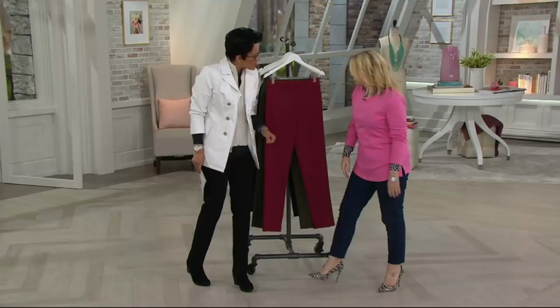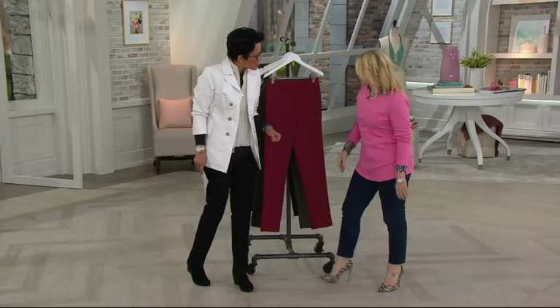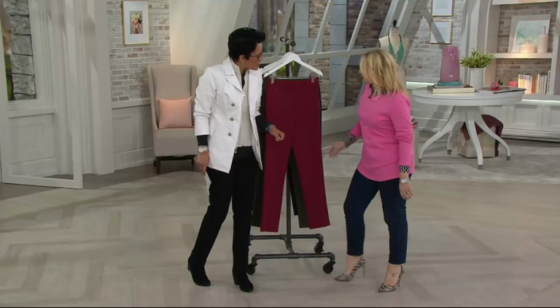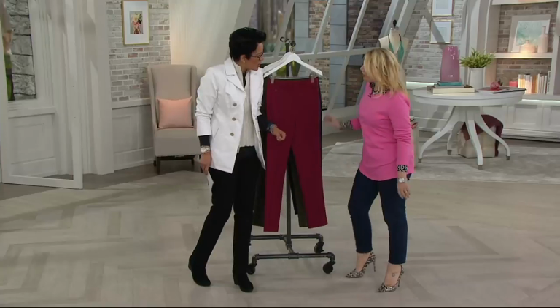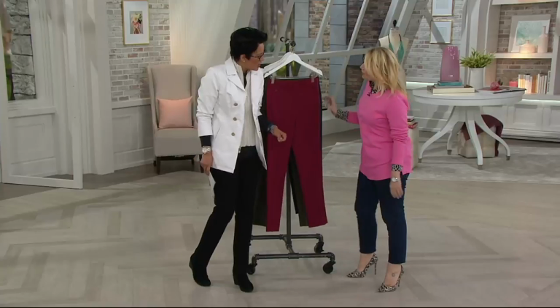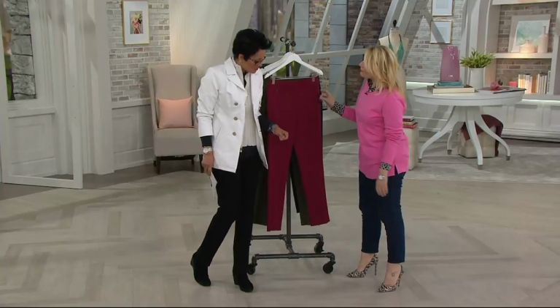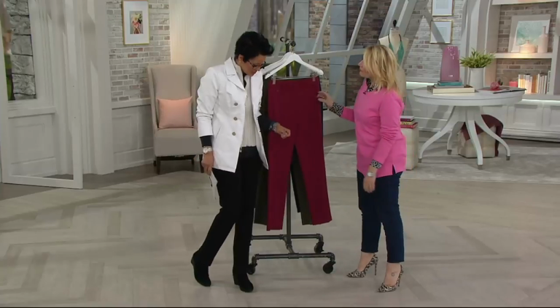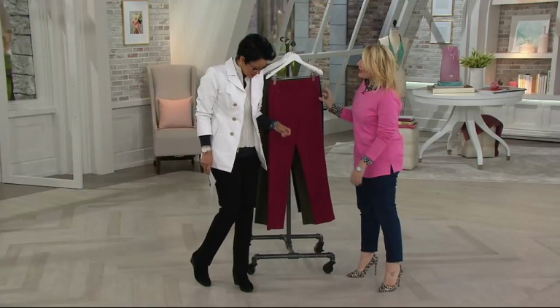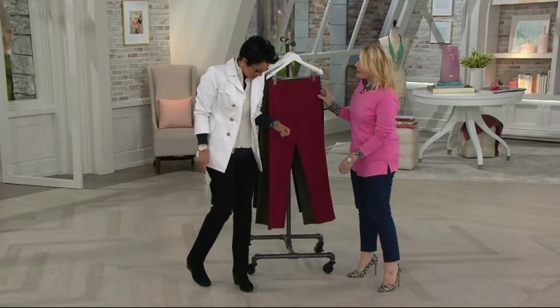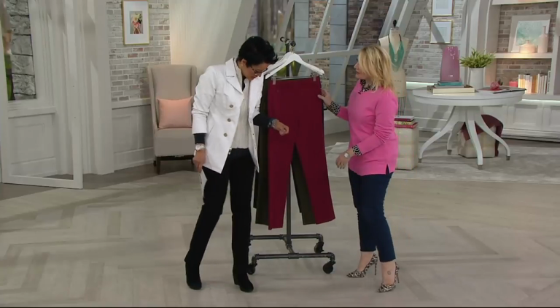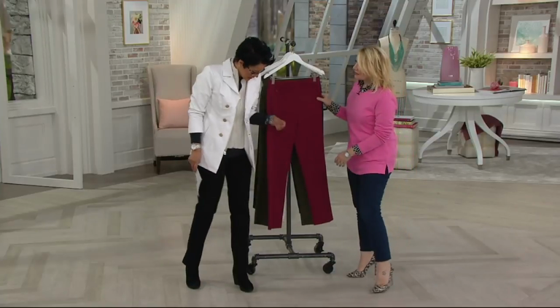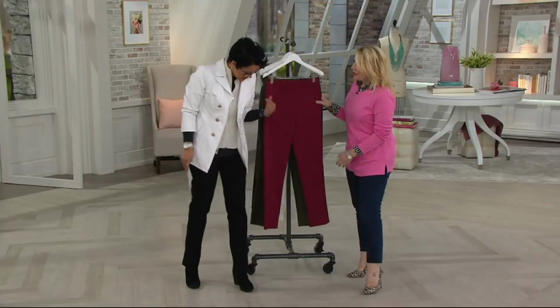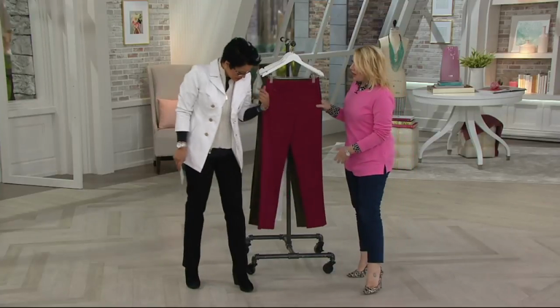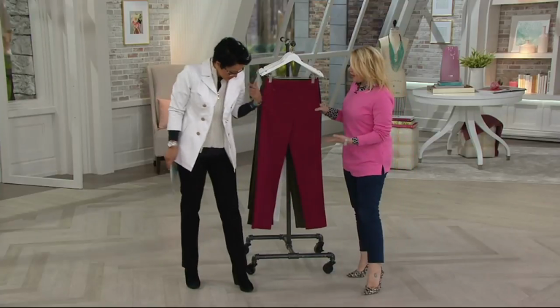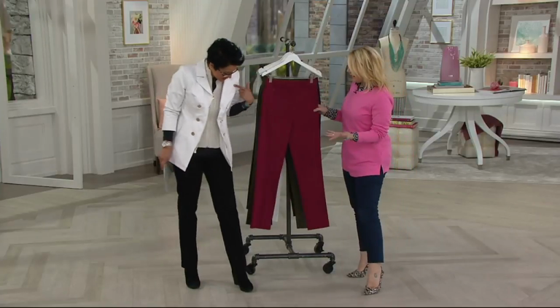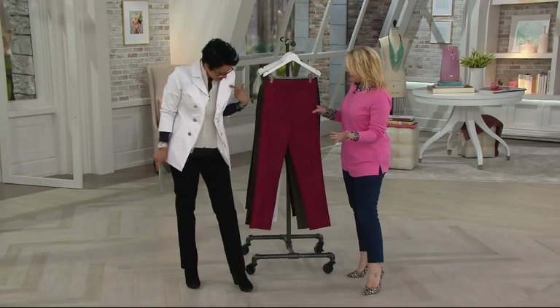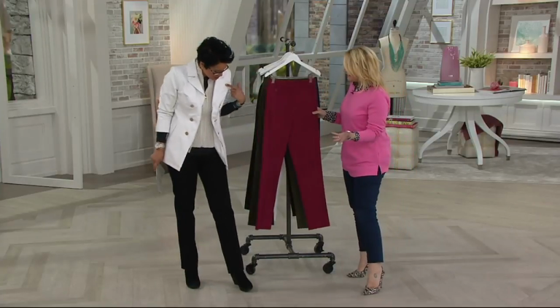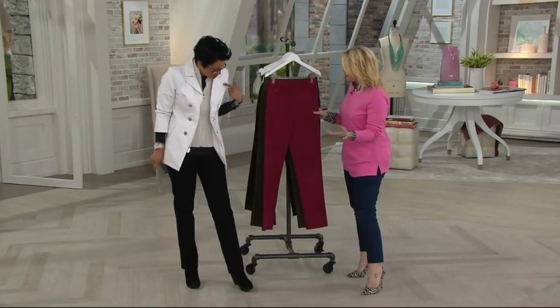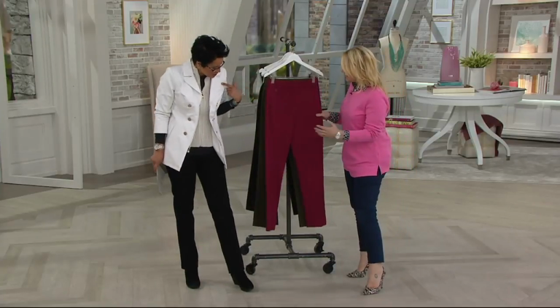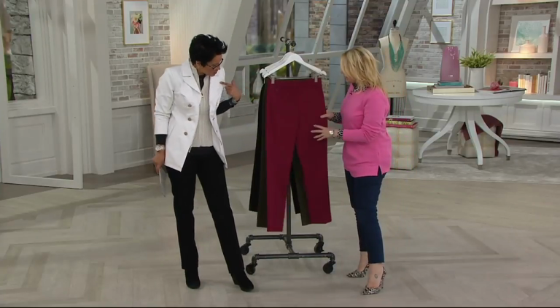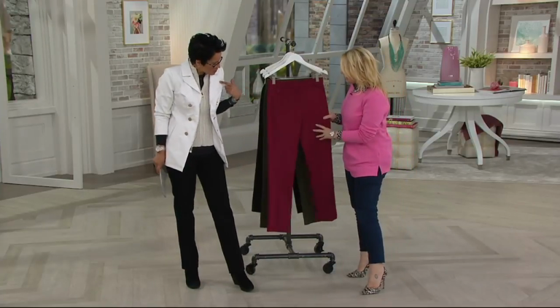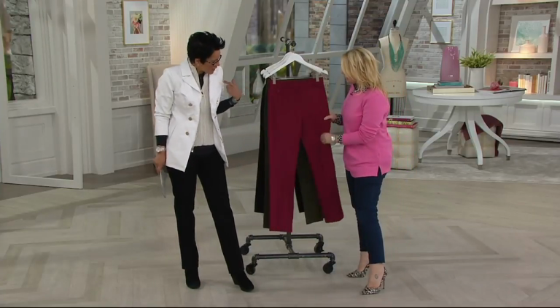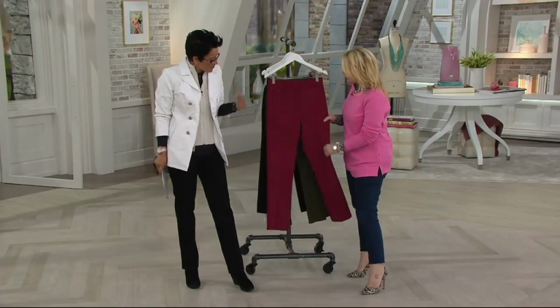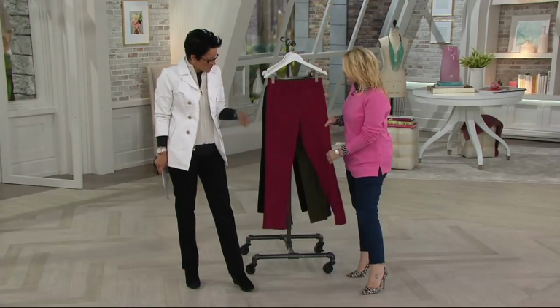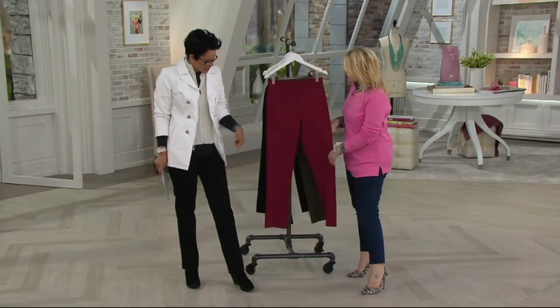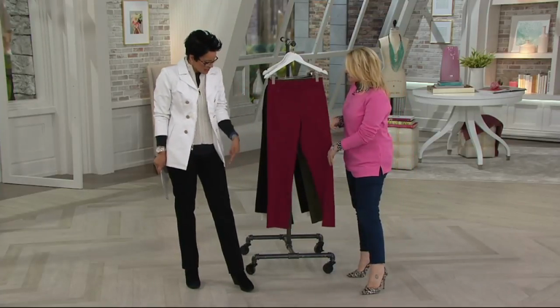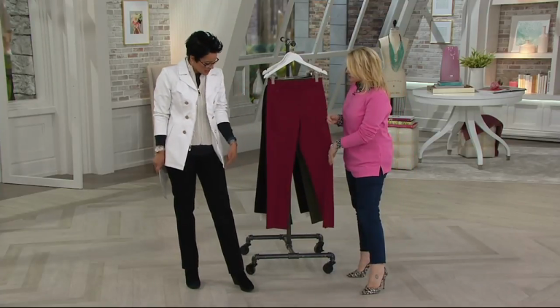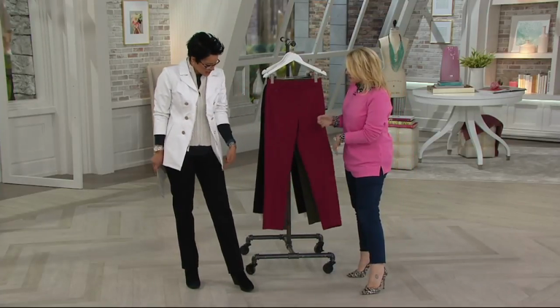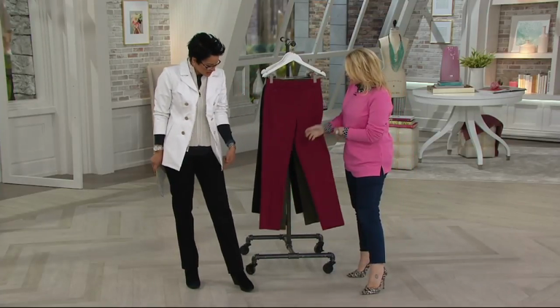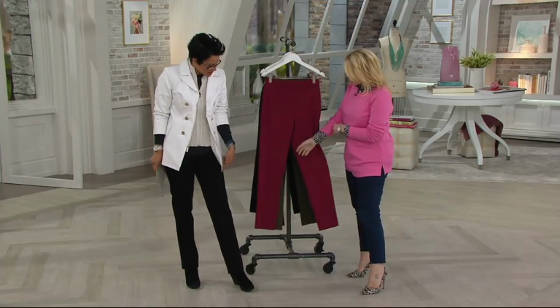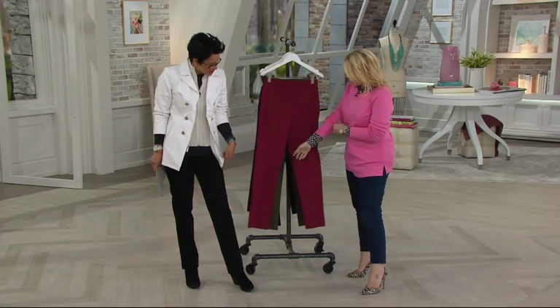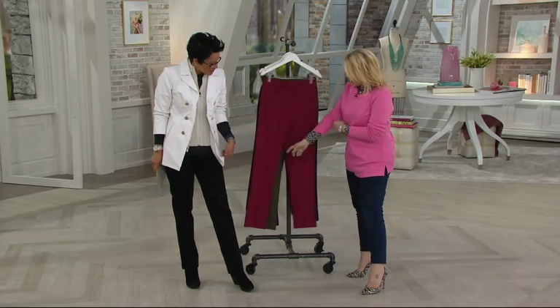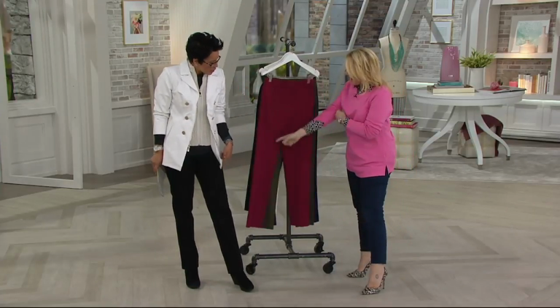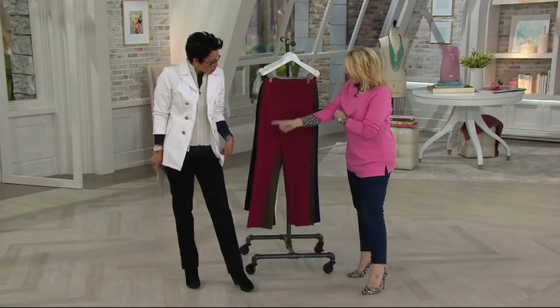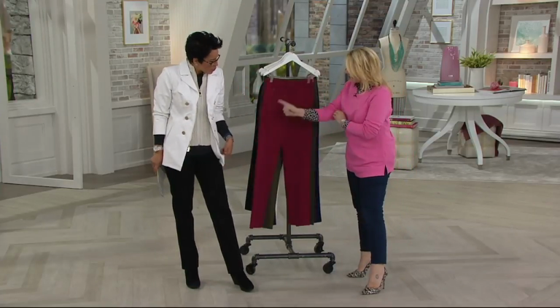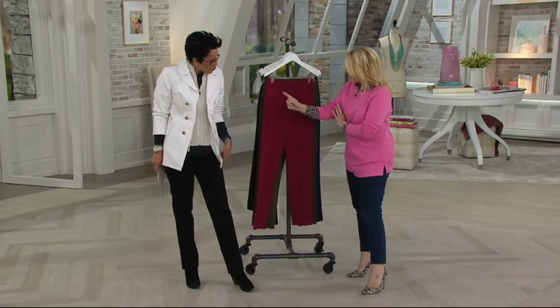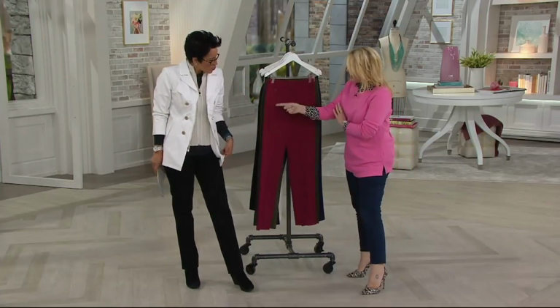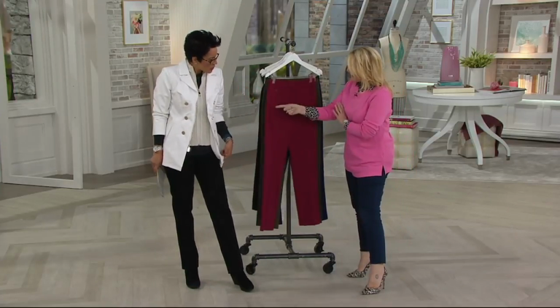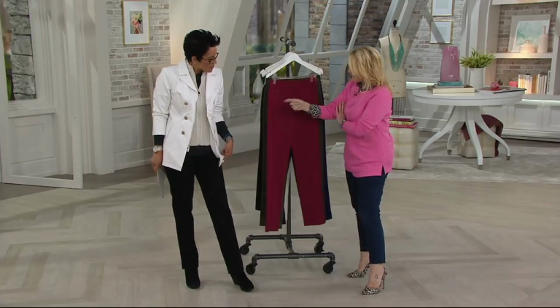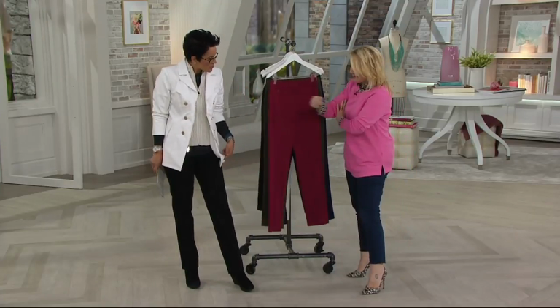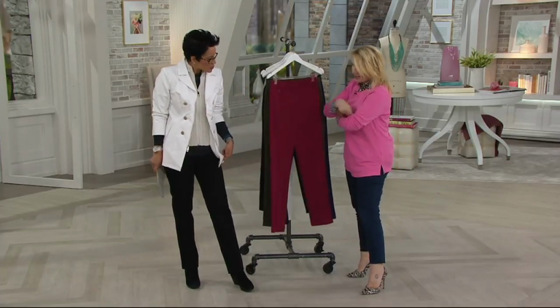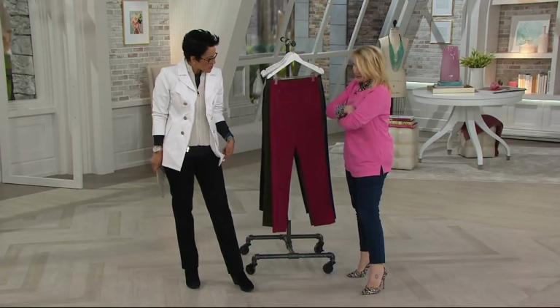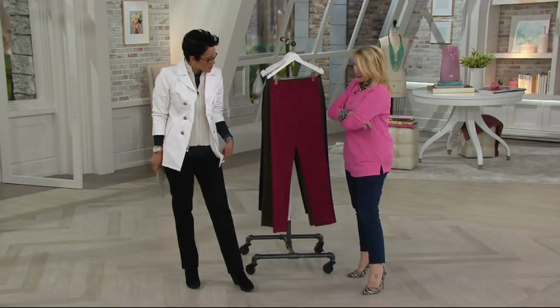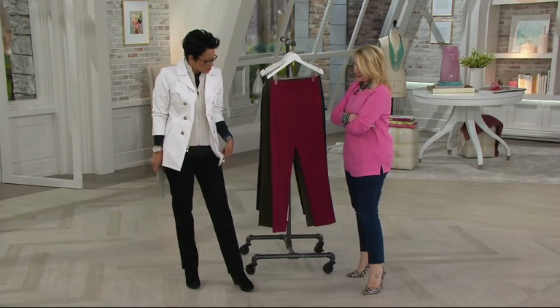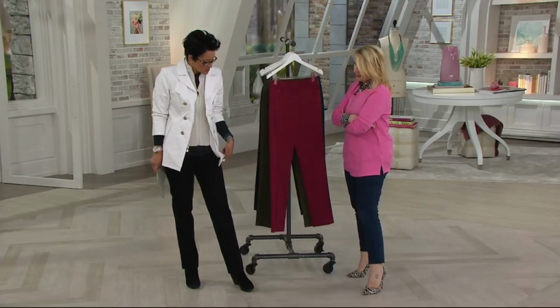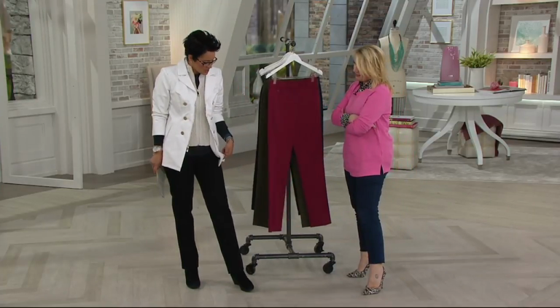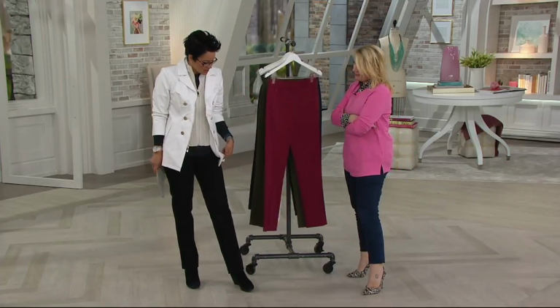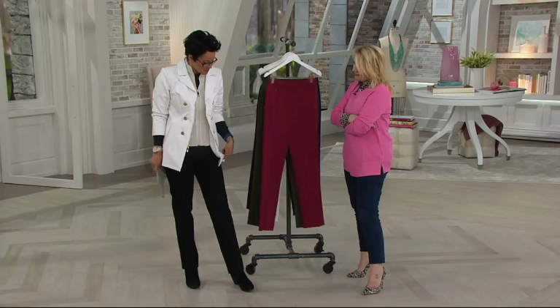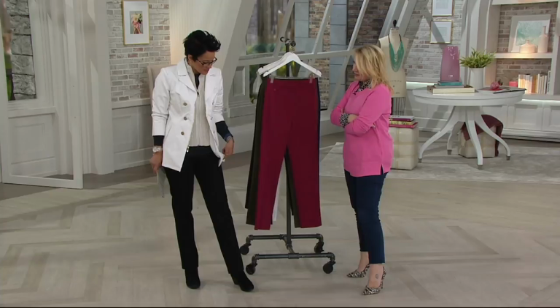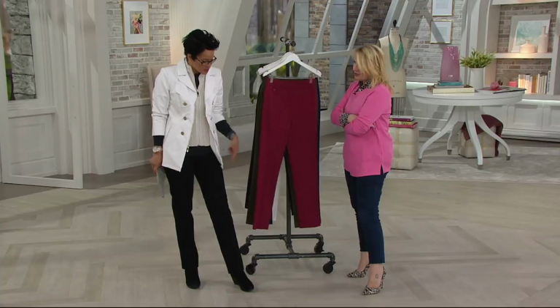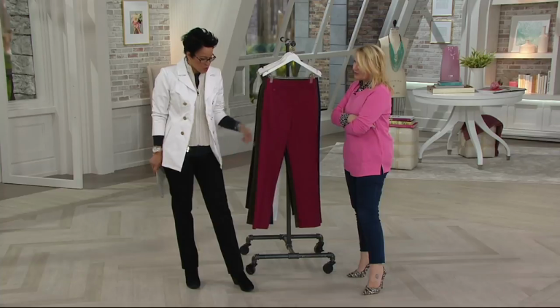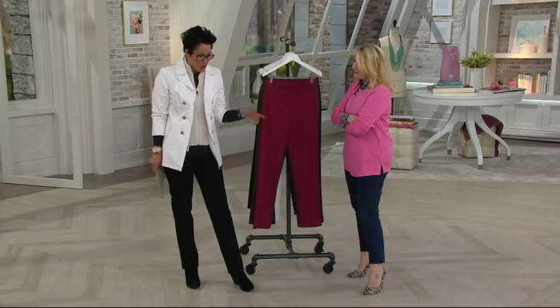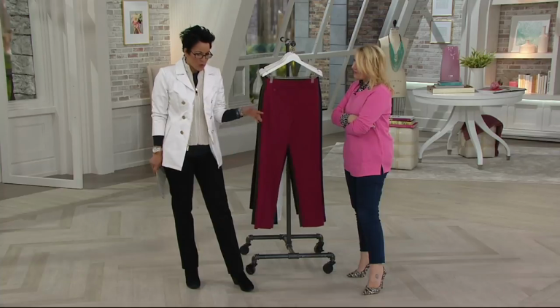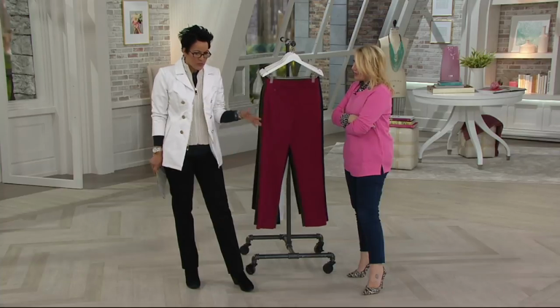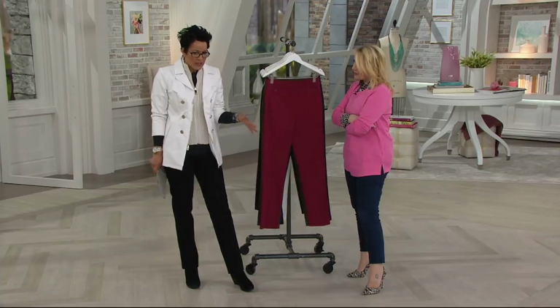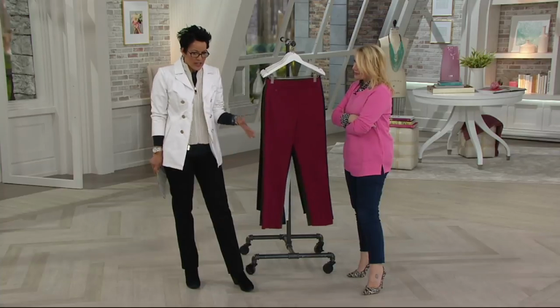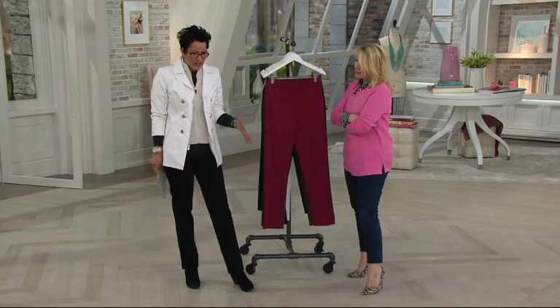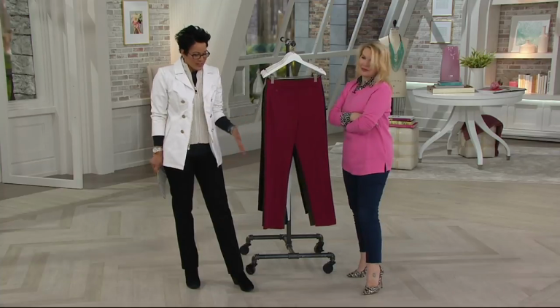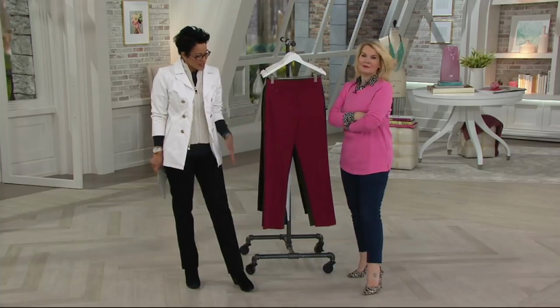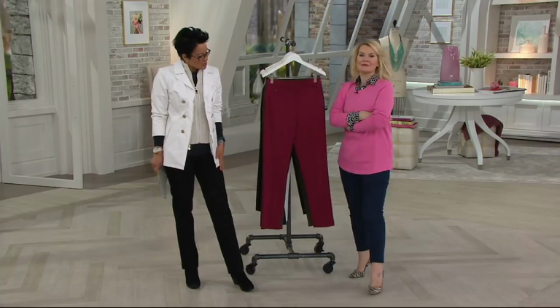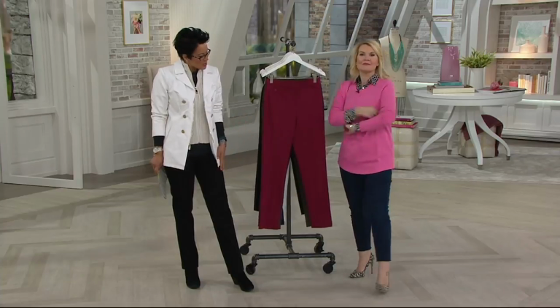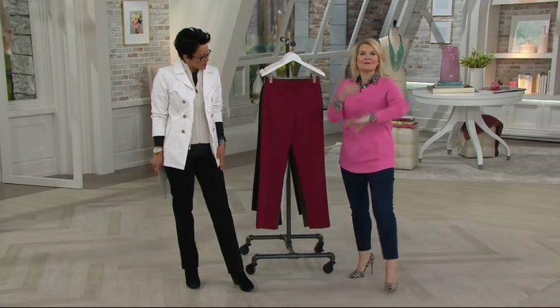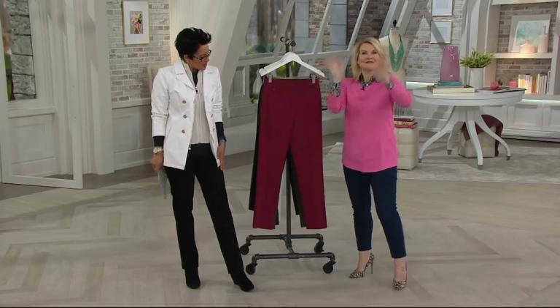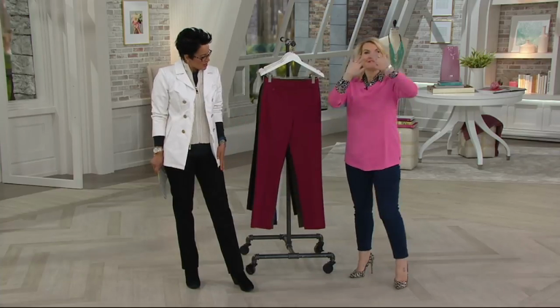So great. Dennis Basso. I was just watching the show, and the pants with the 24-7. You look fabulous. Thank you, my love.